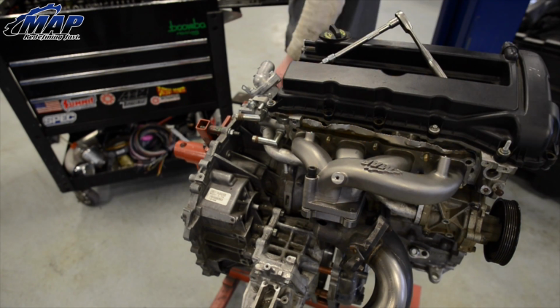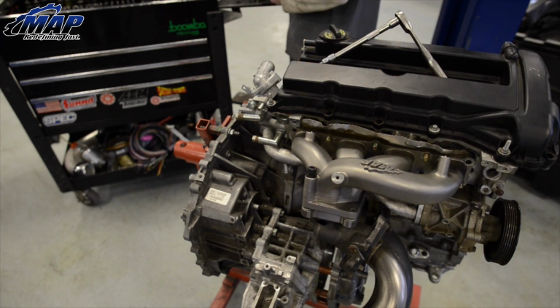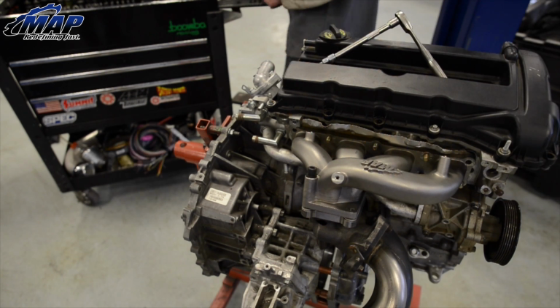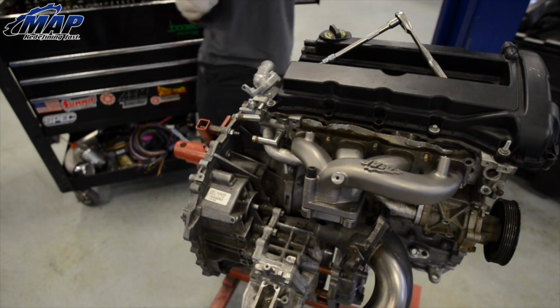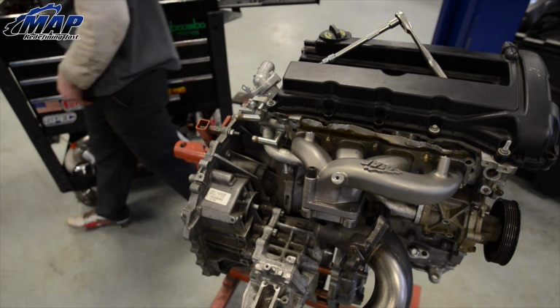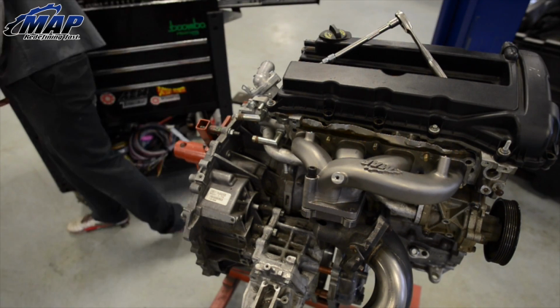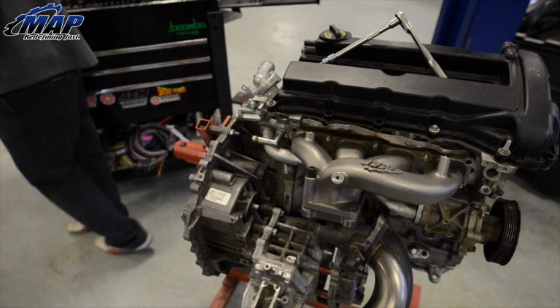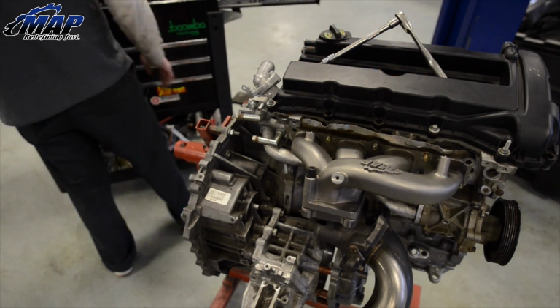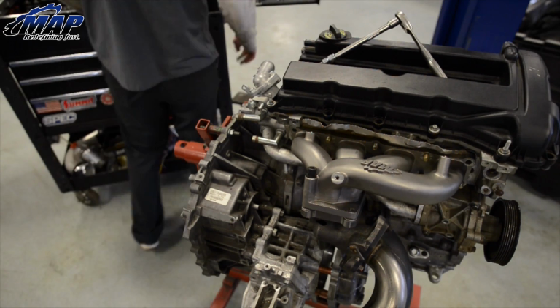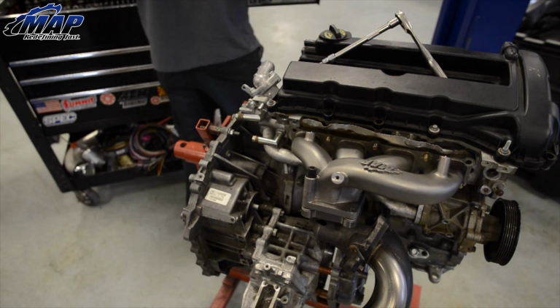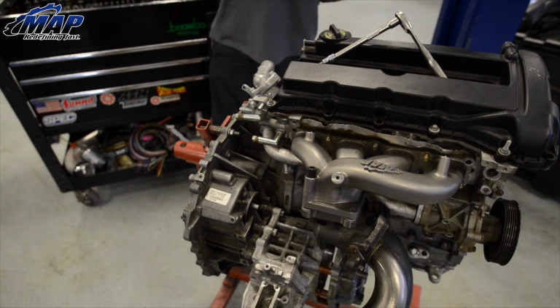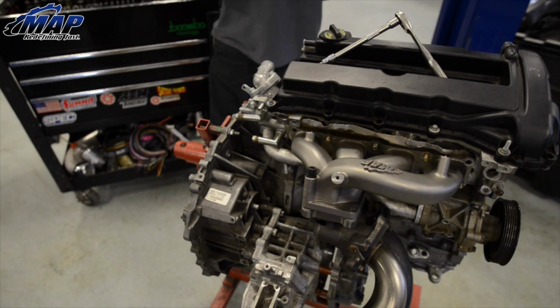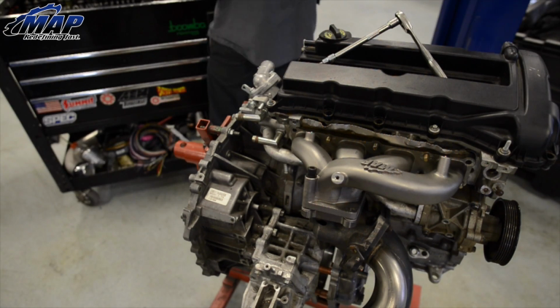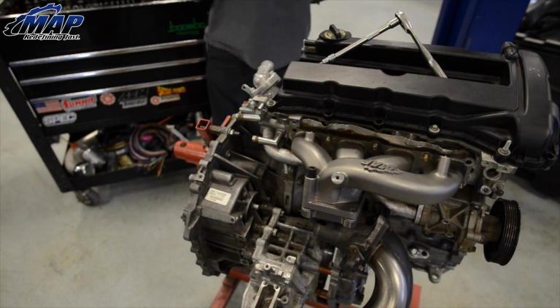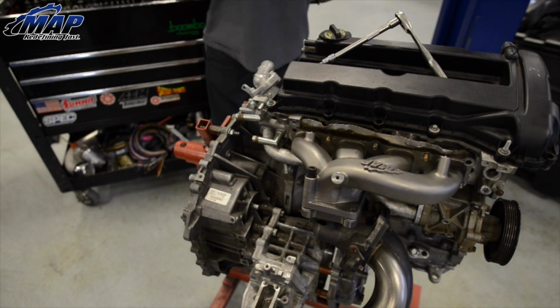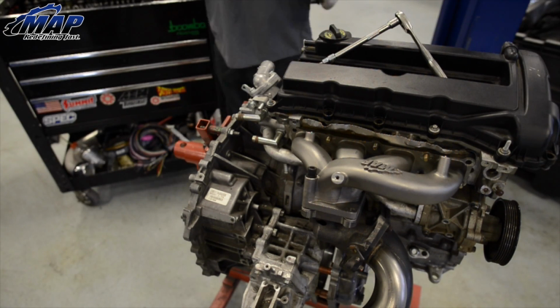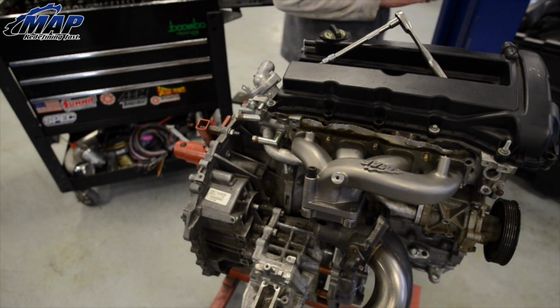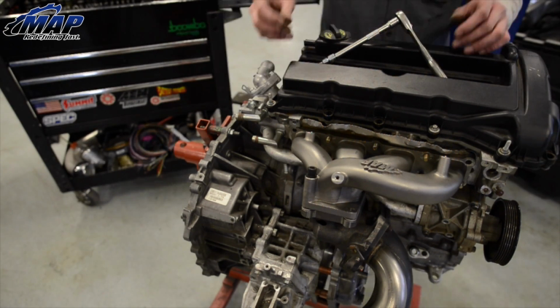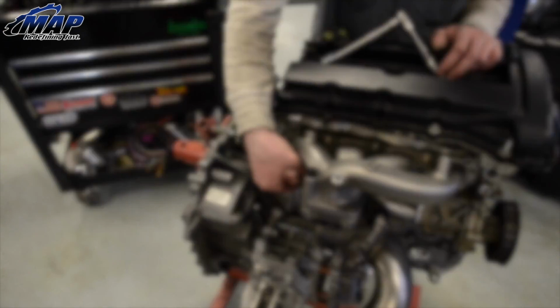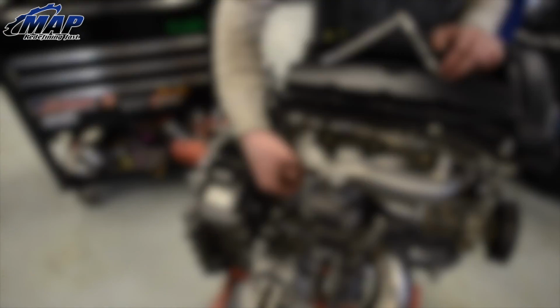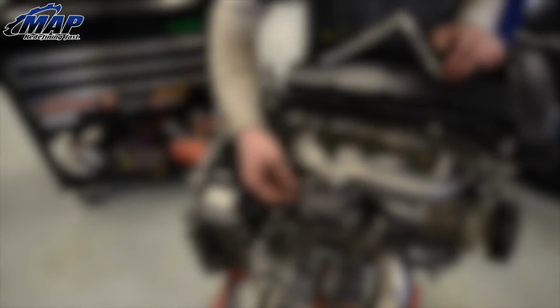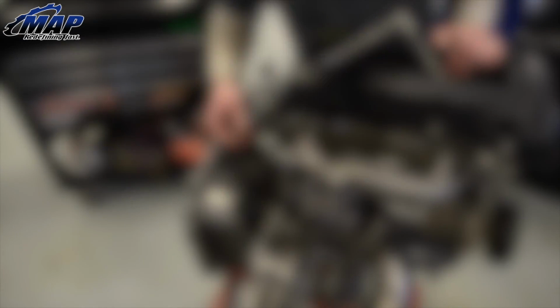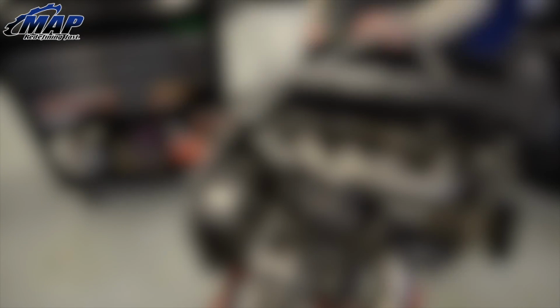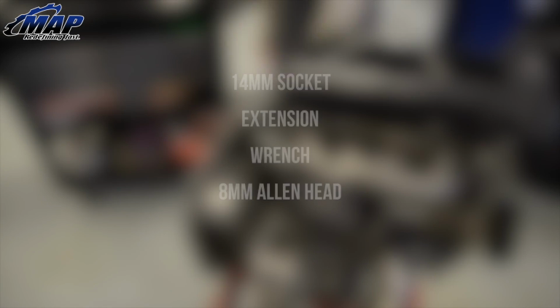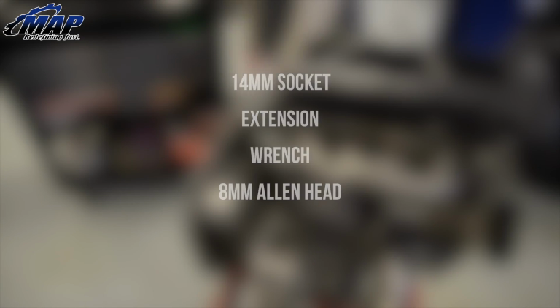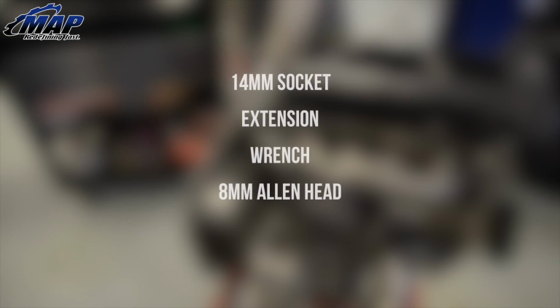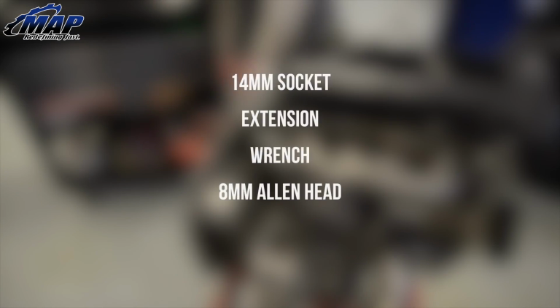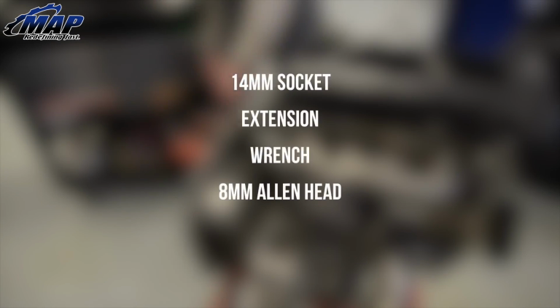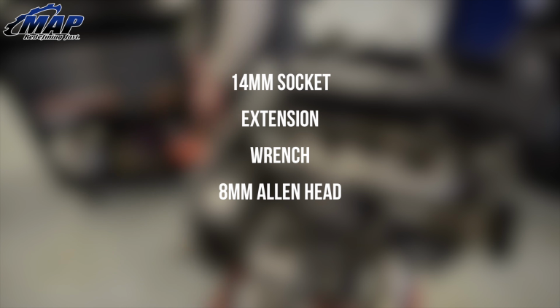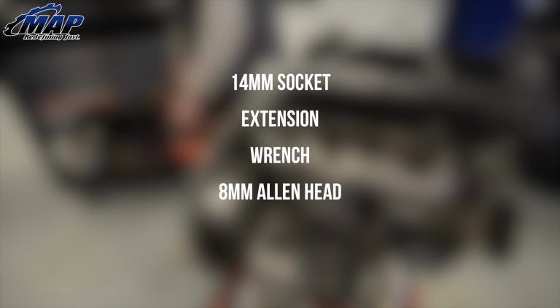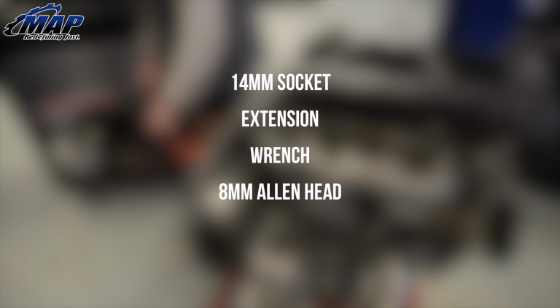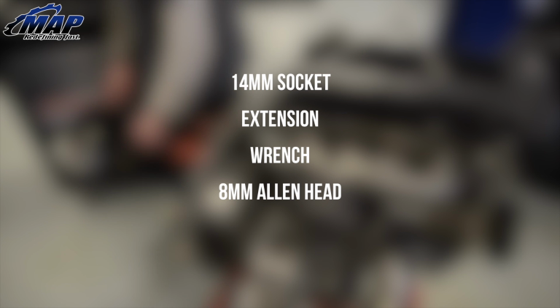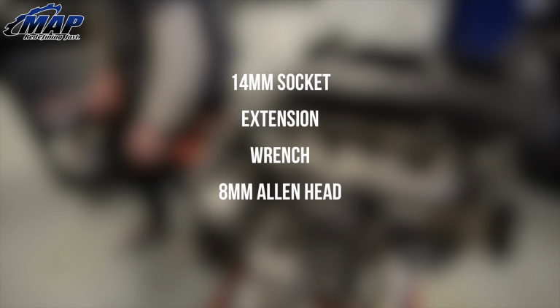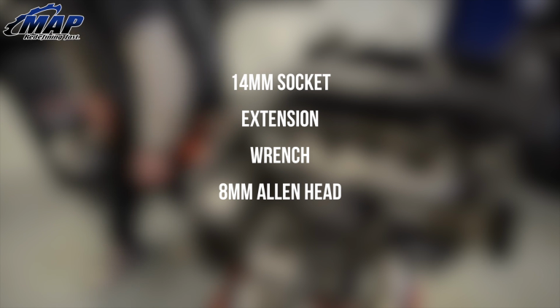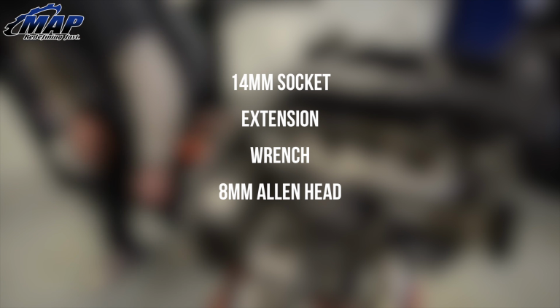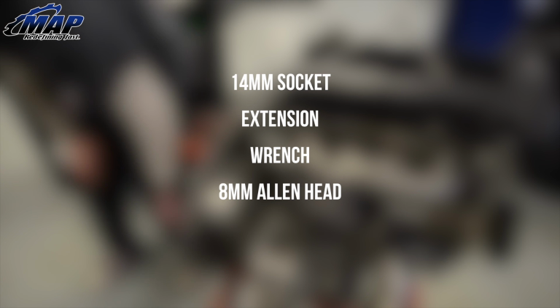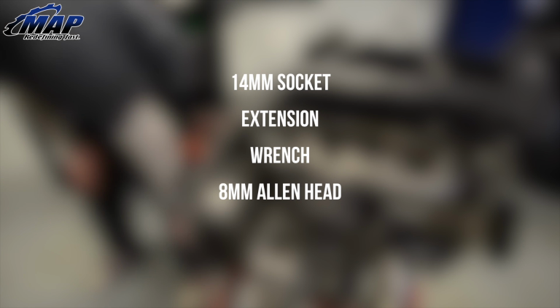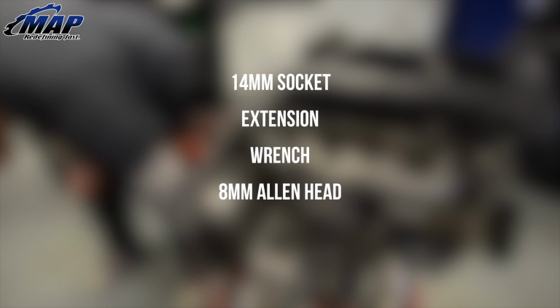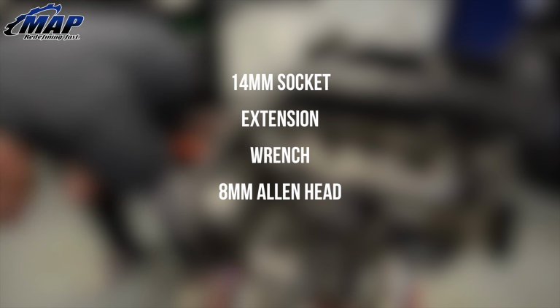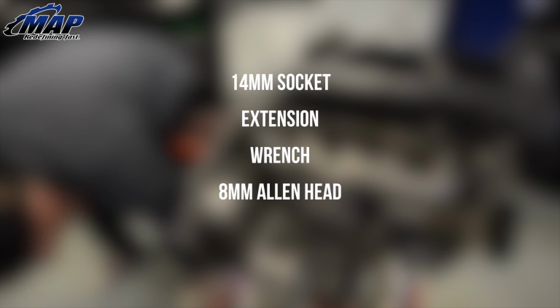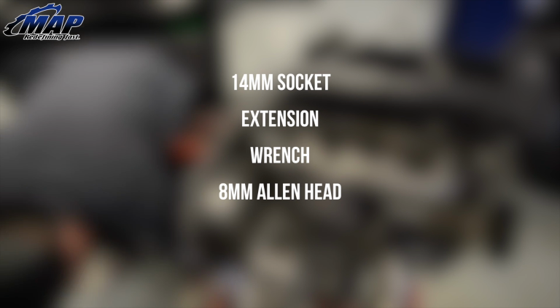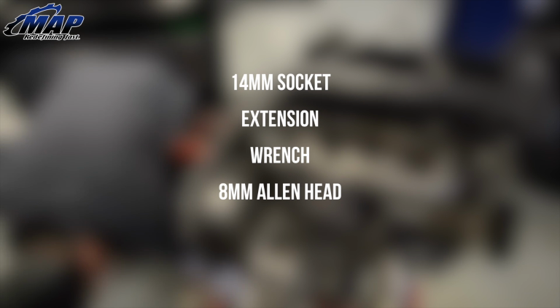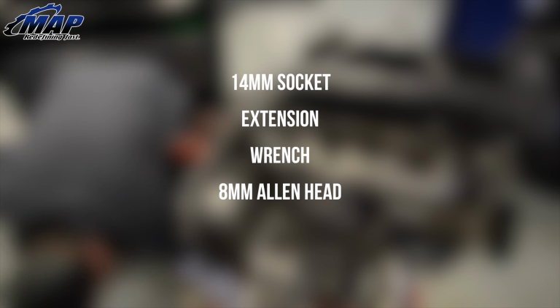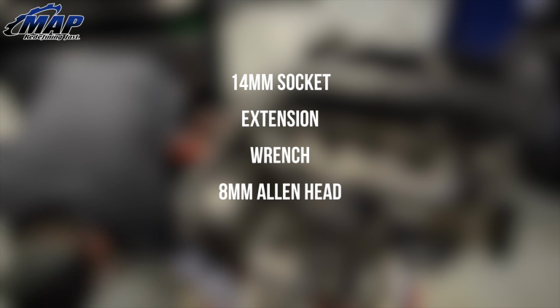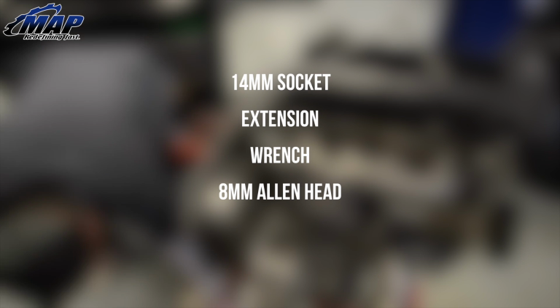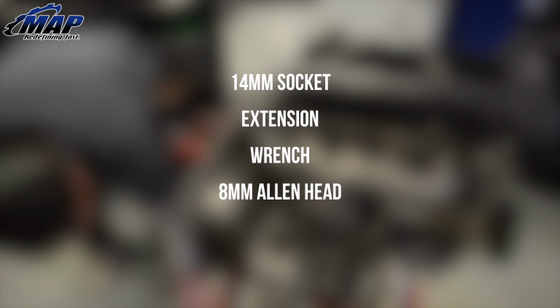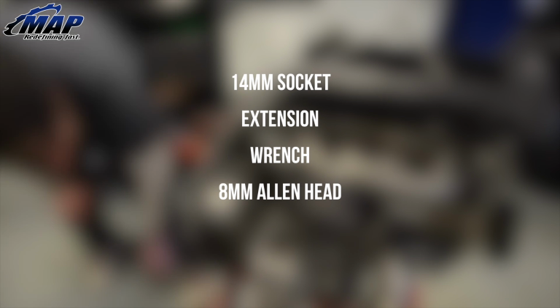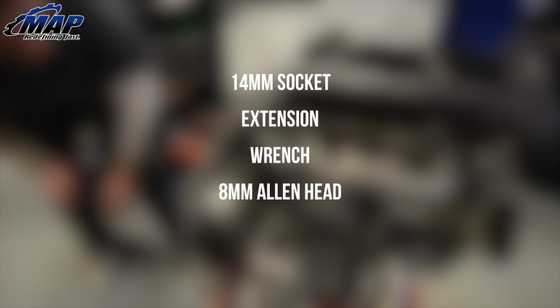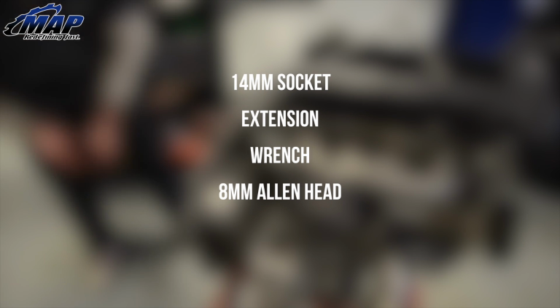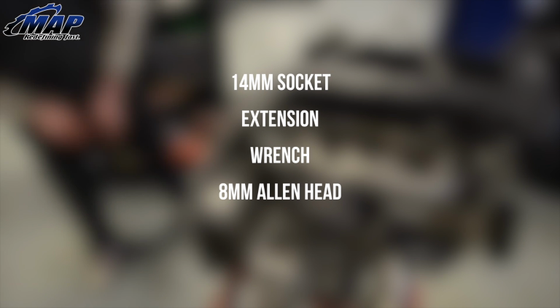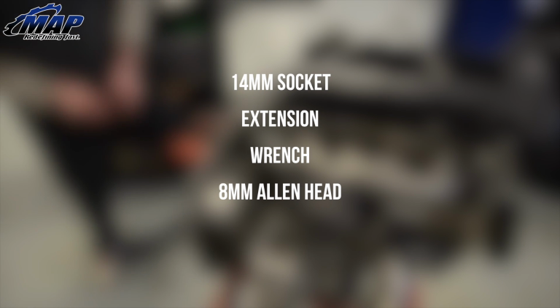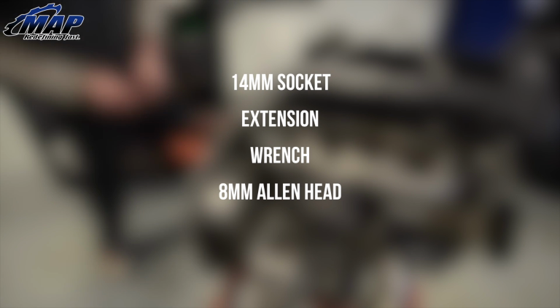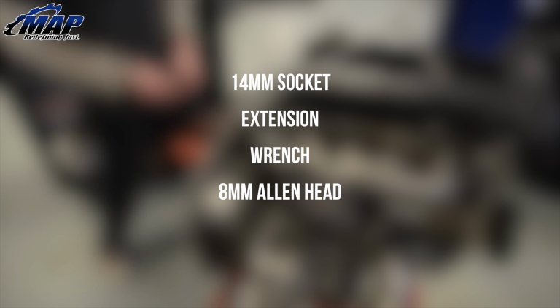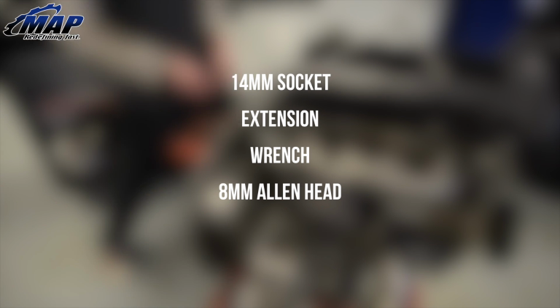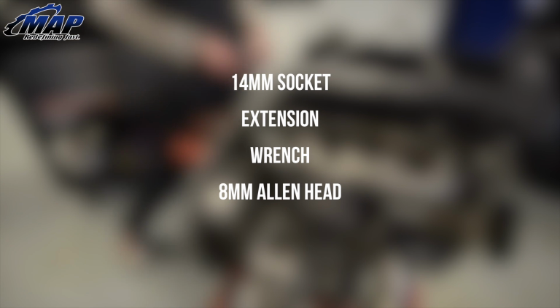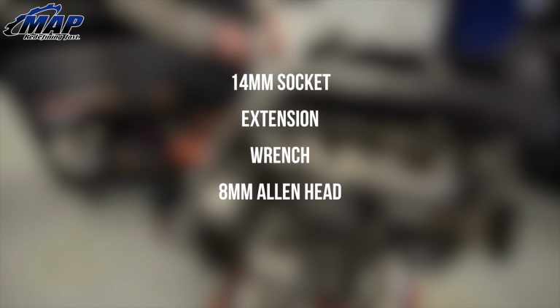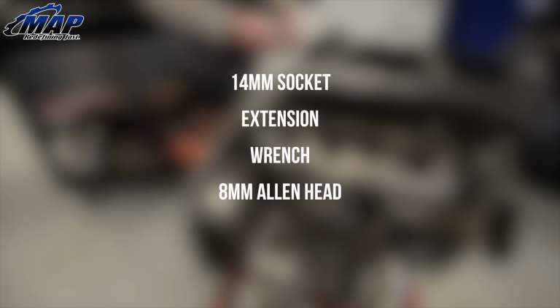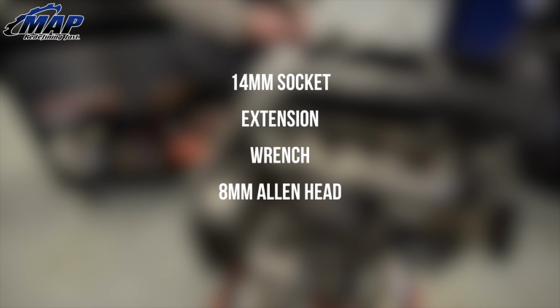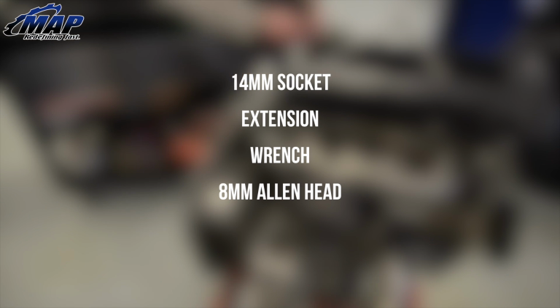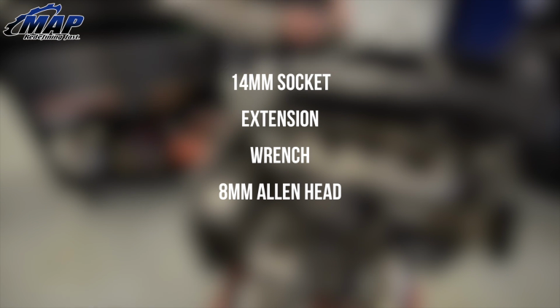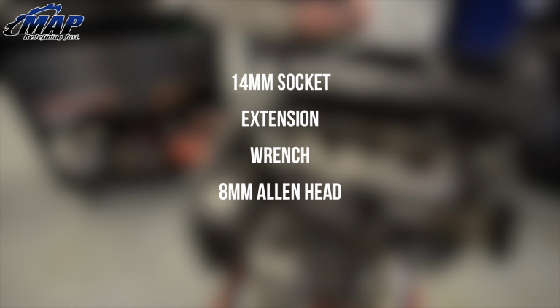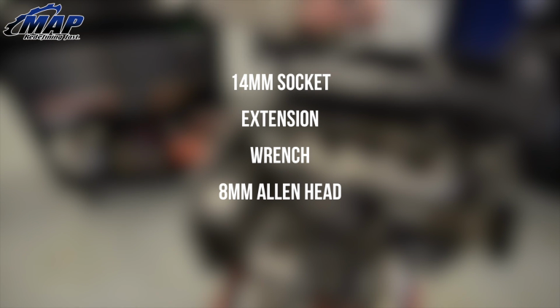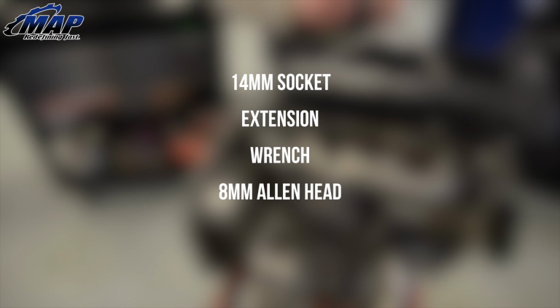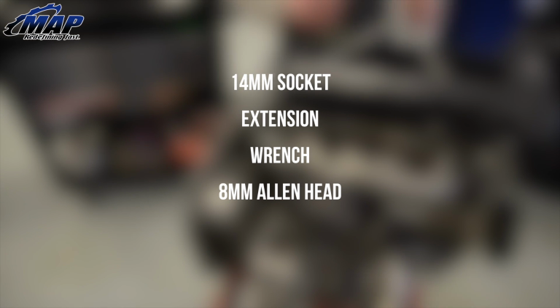There is a pretty short list of tools needed for this install: a 14mm socket, extension, and wrench, and an 8mm allen head.